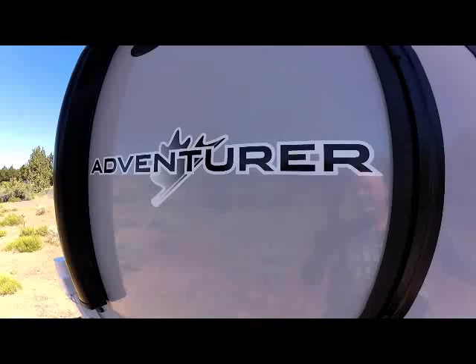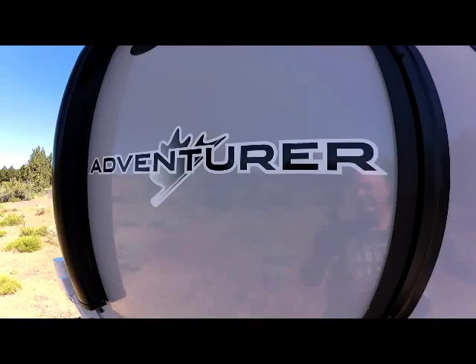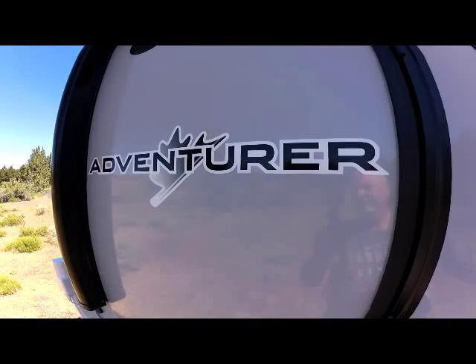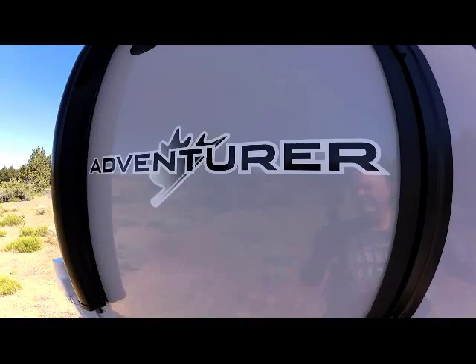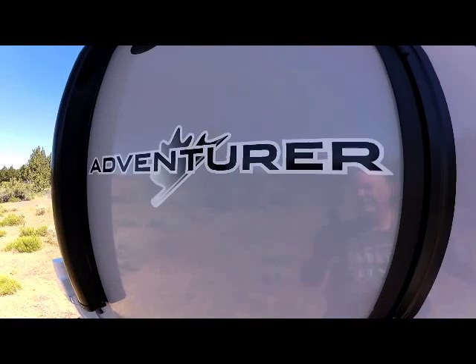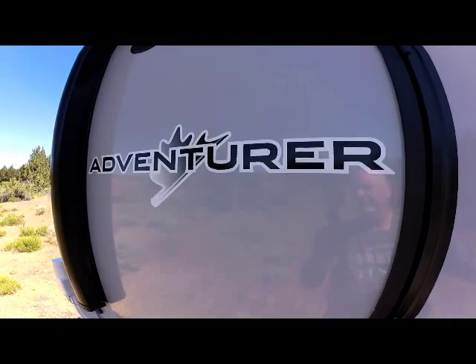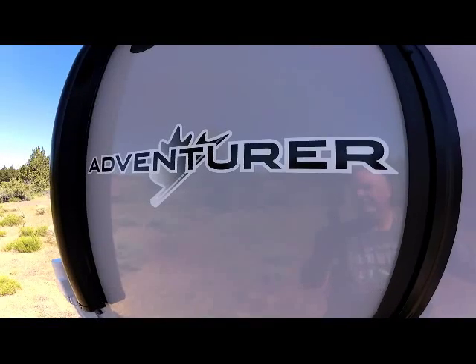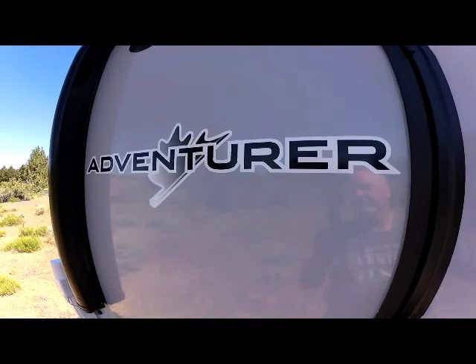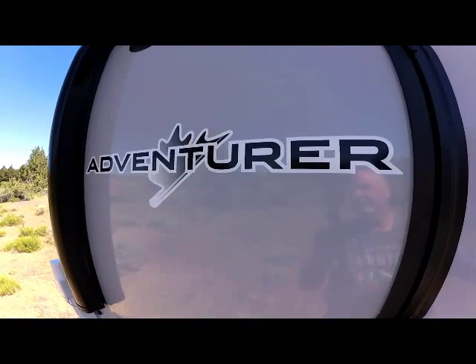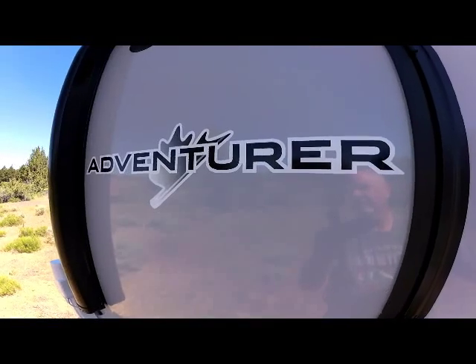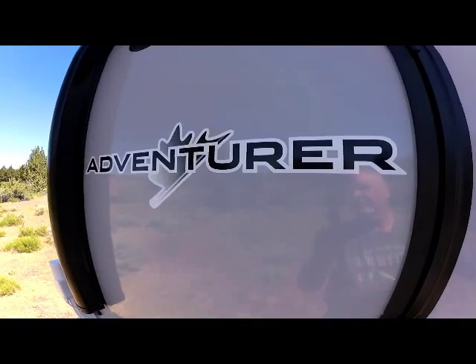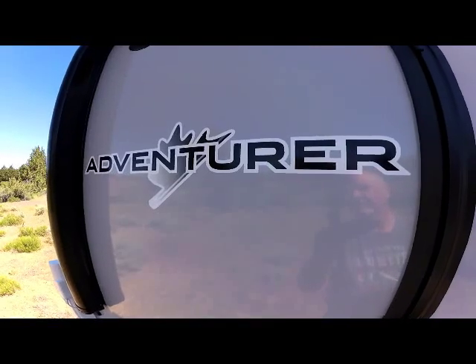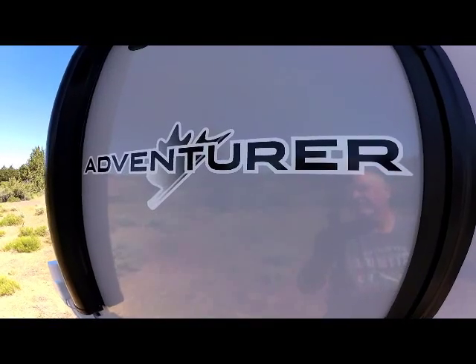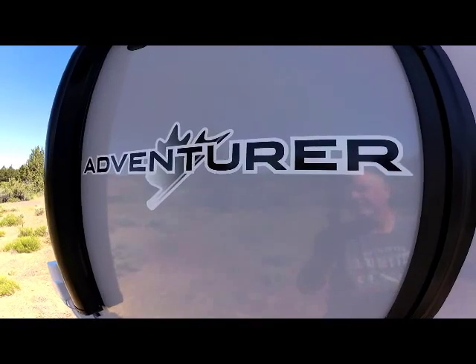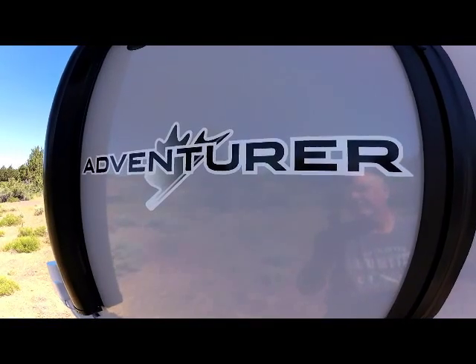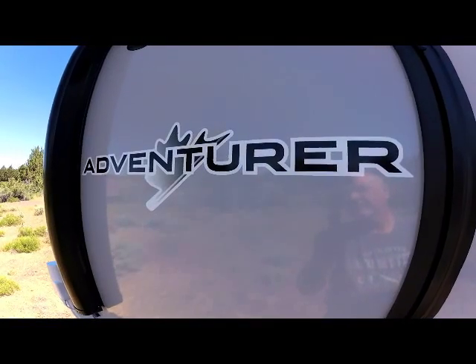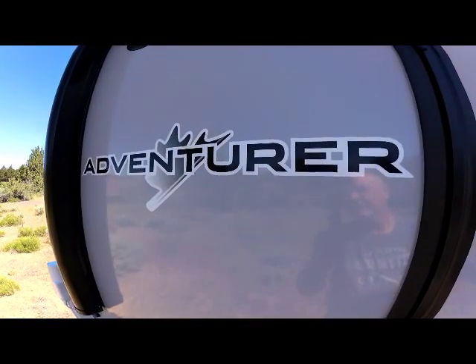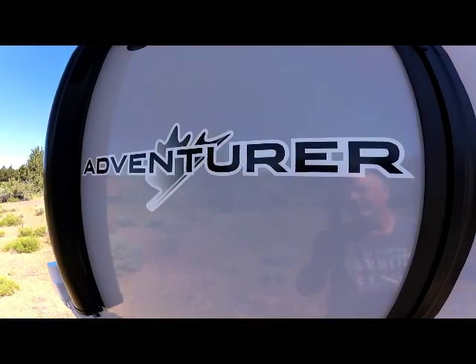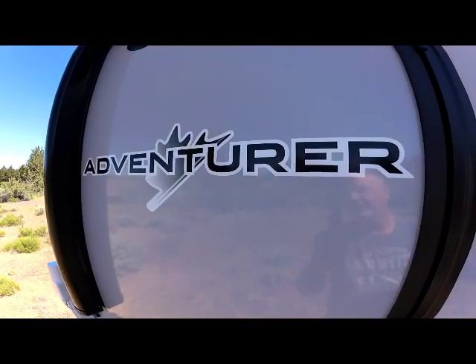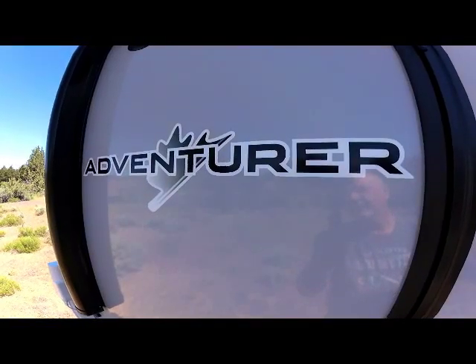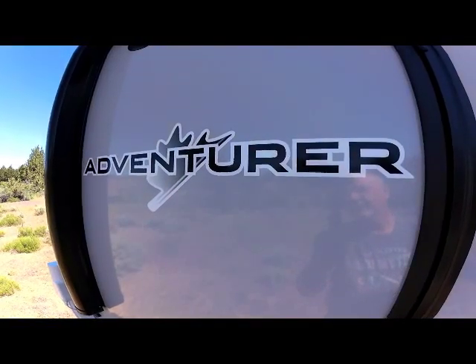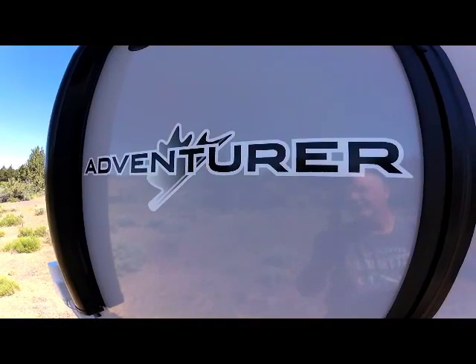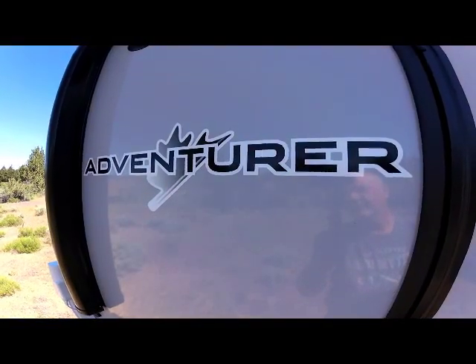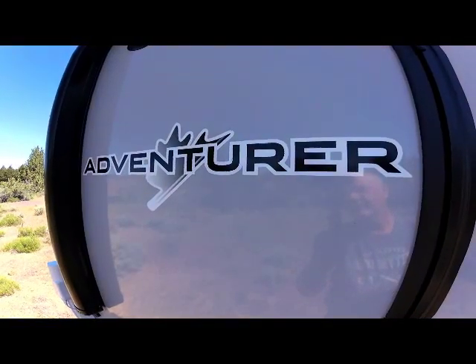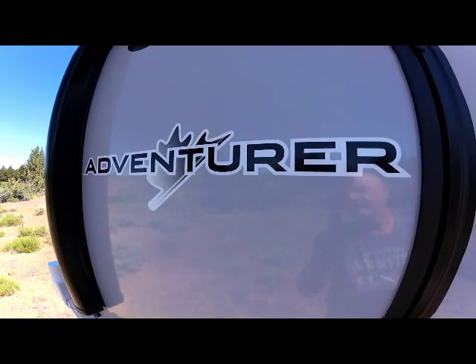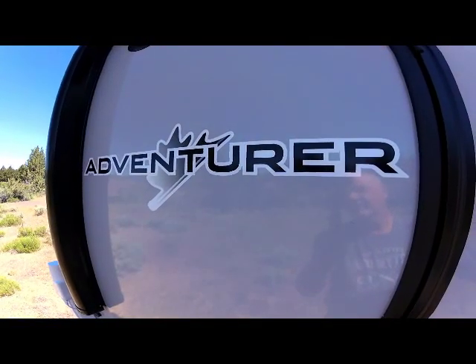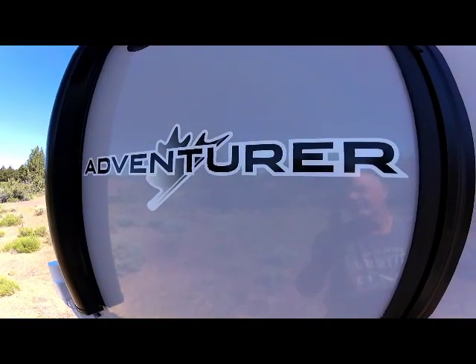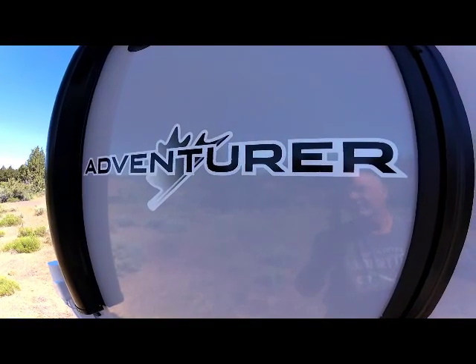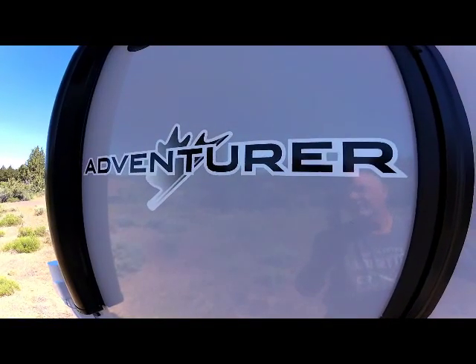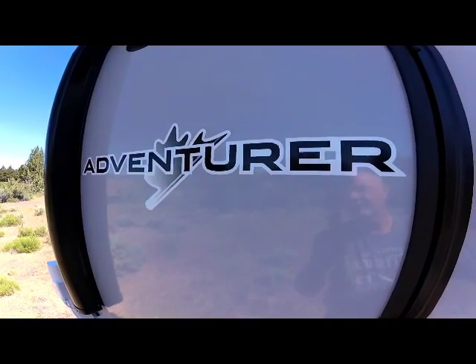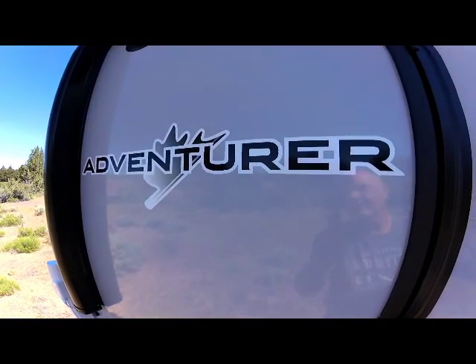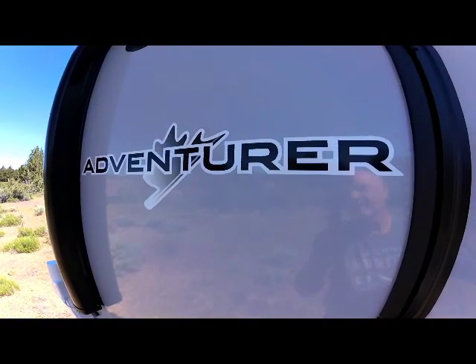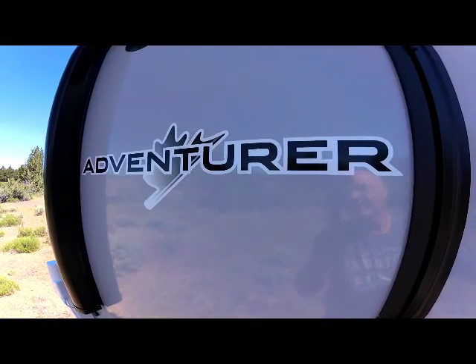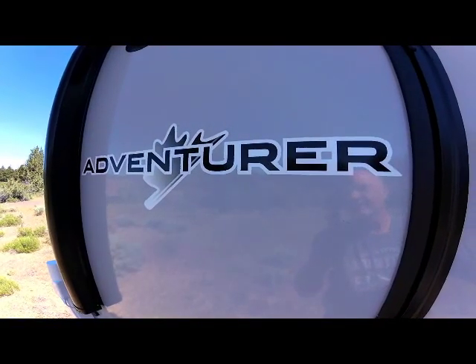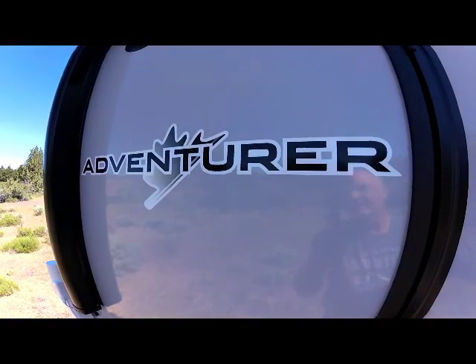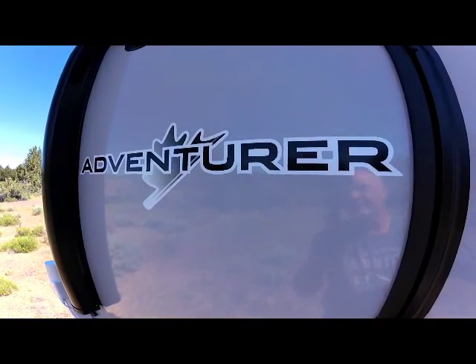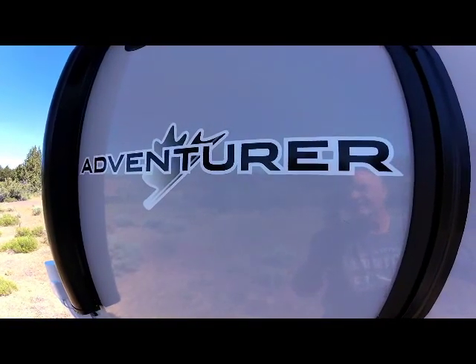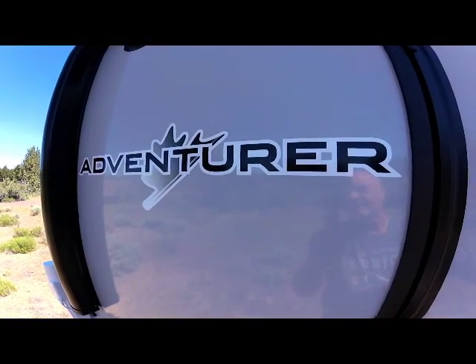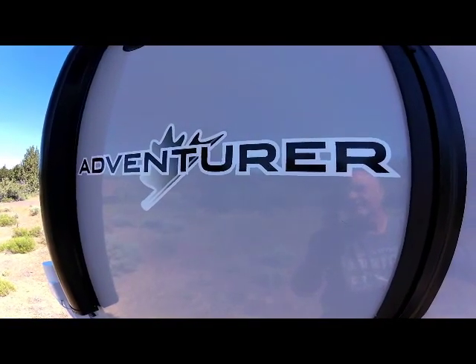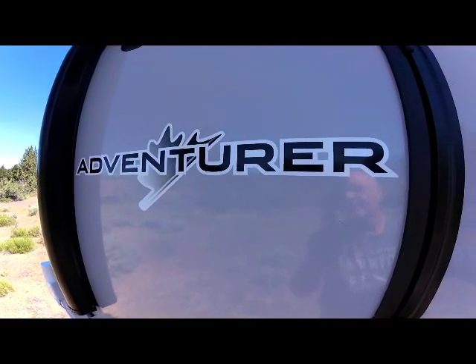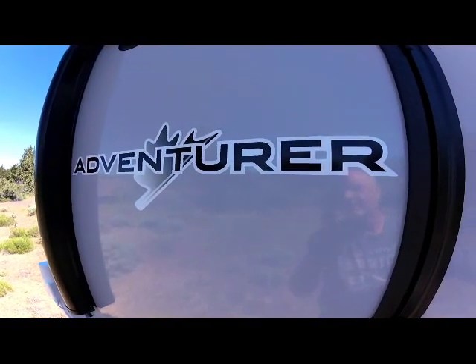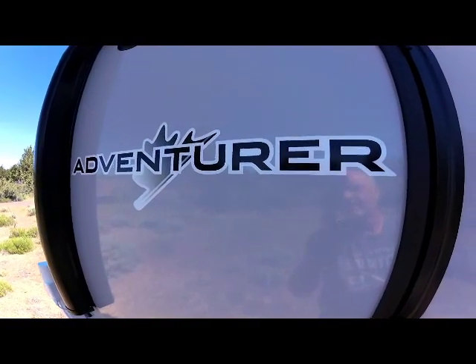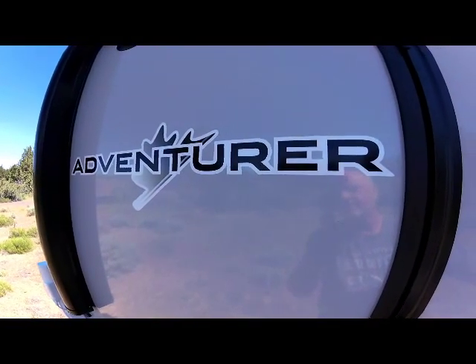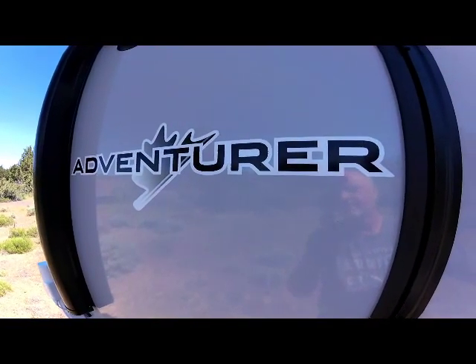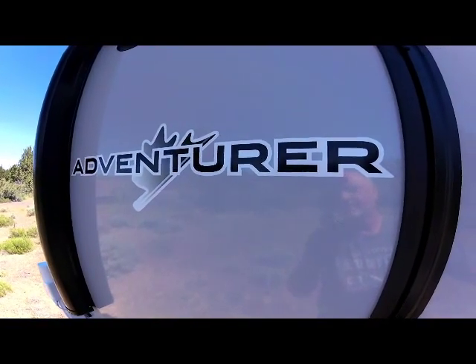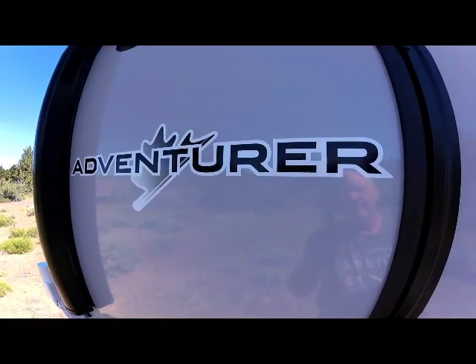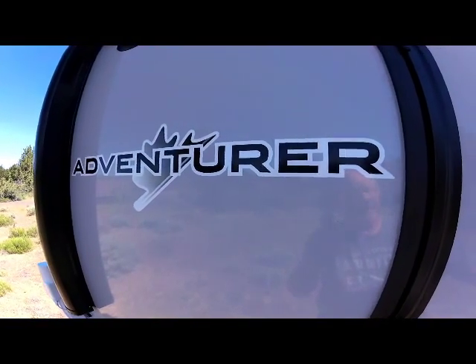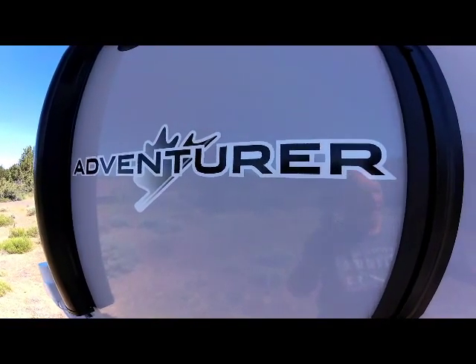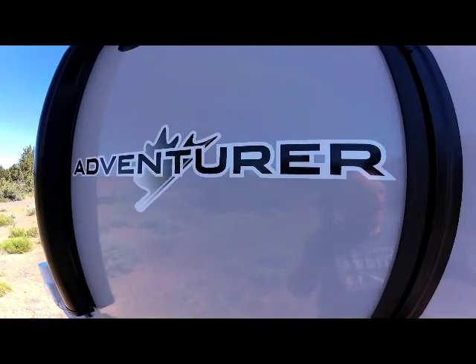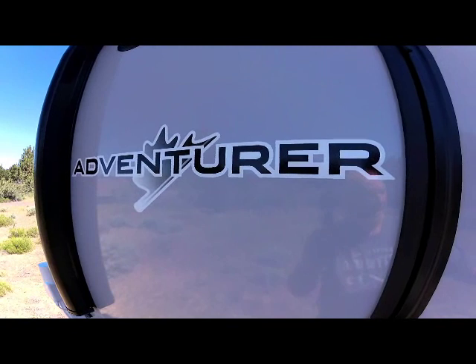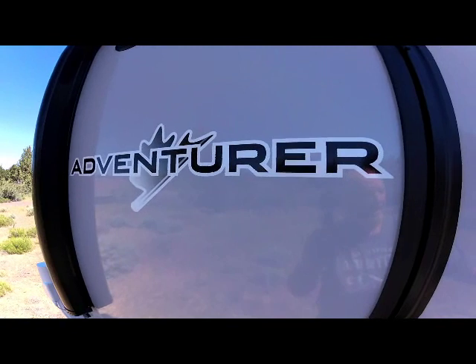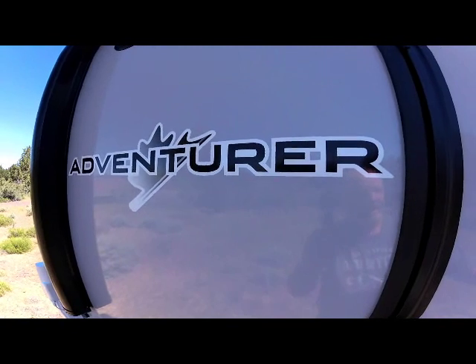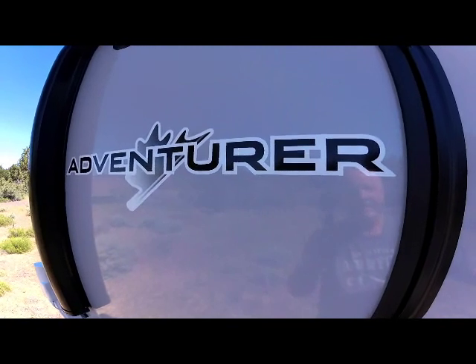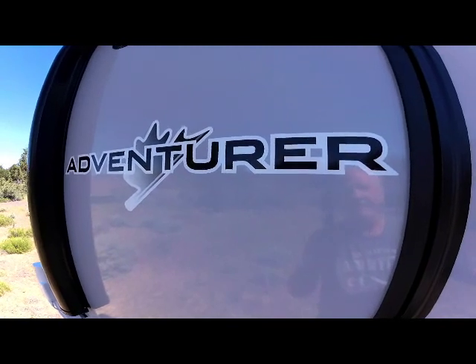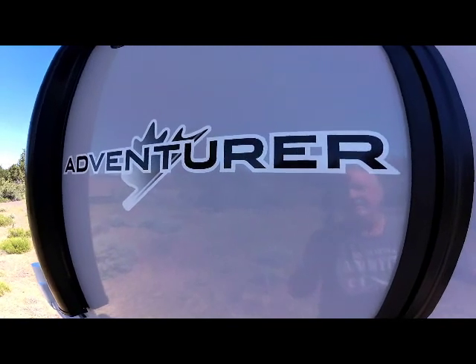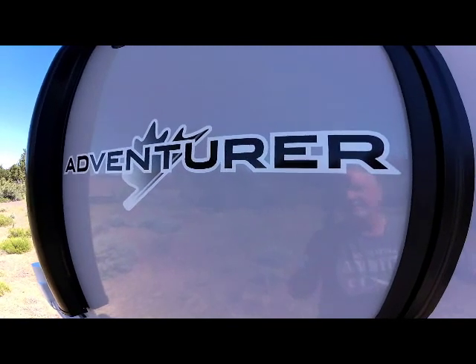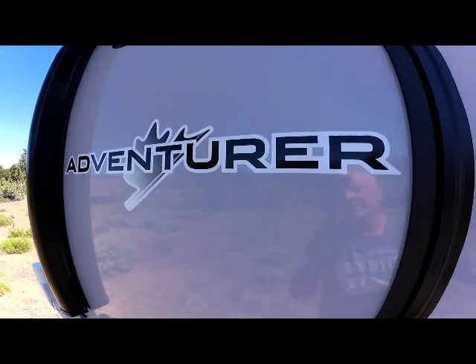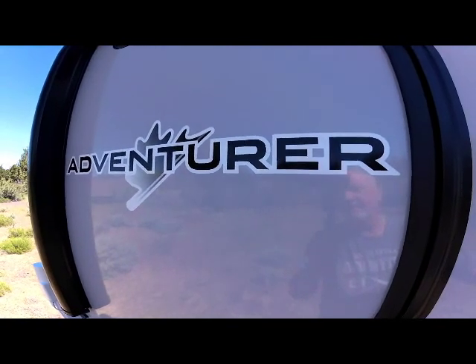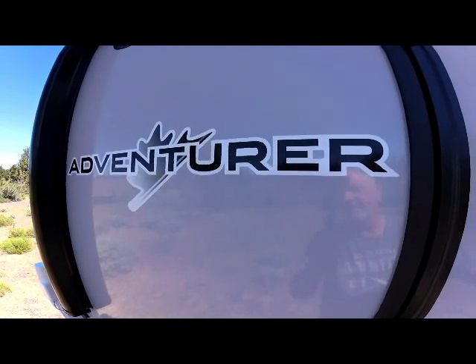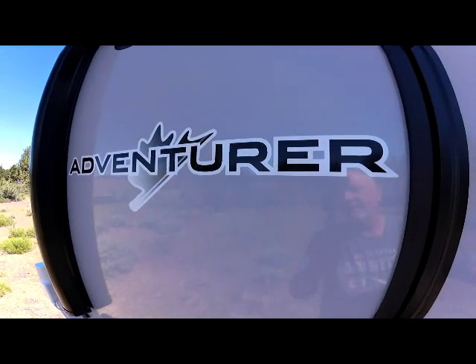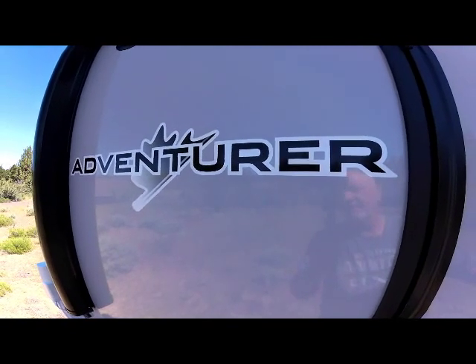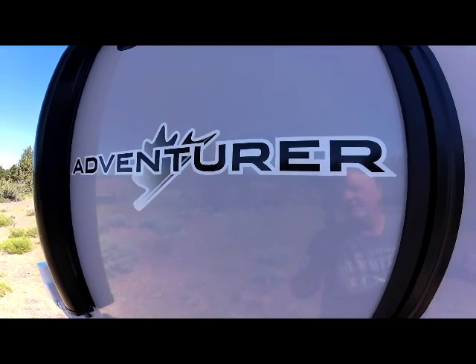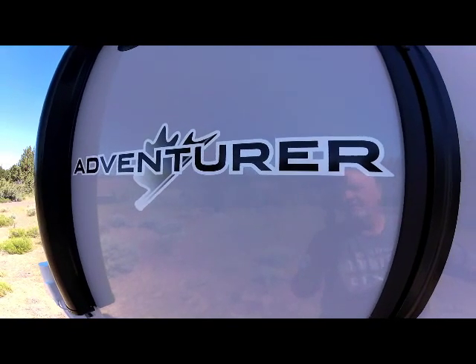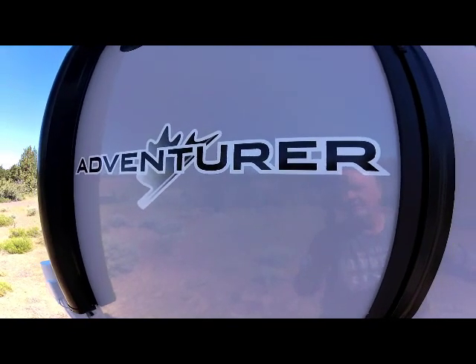Today's video is on the 2020 Adventure 89RB.